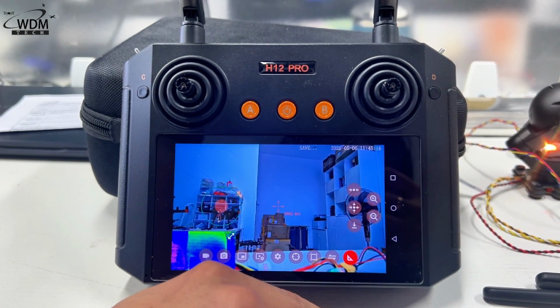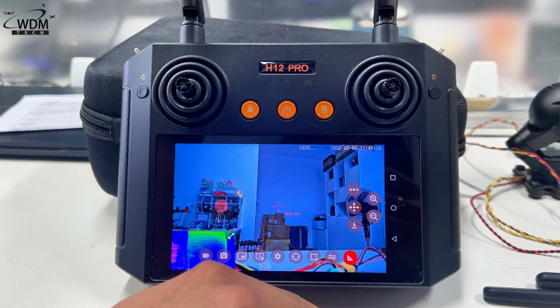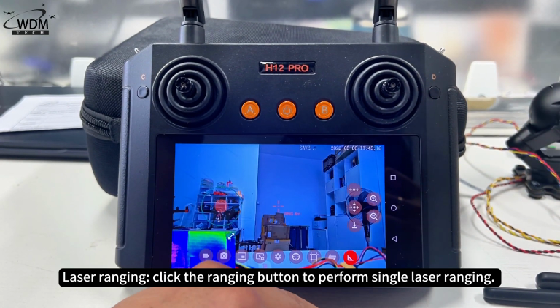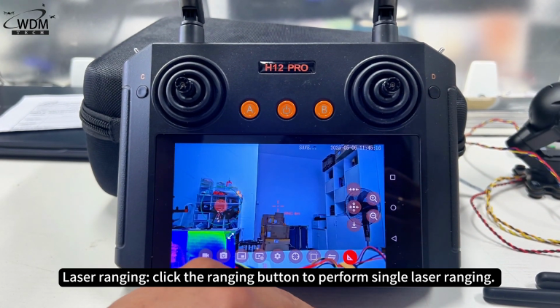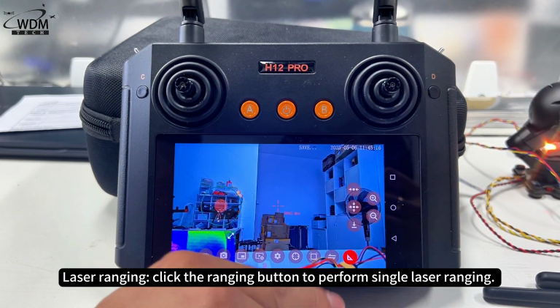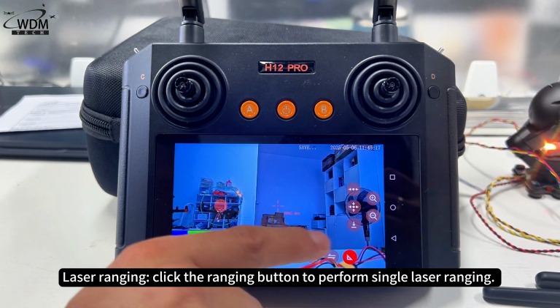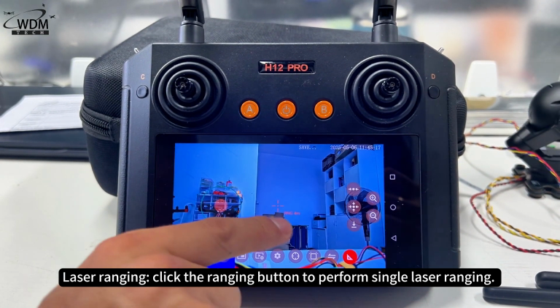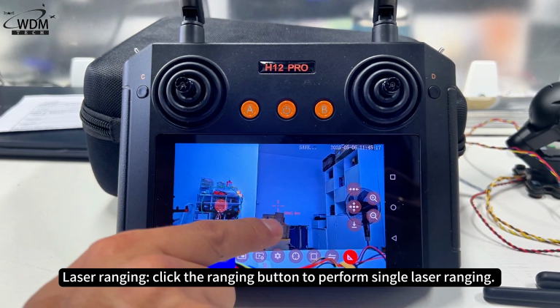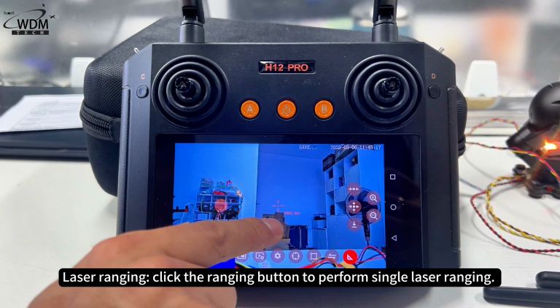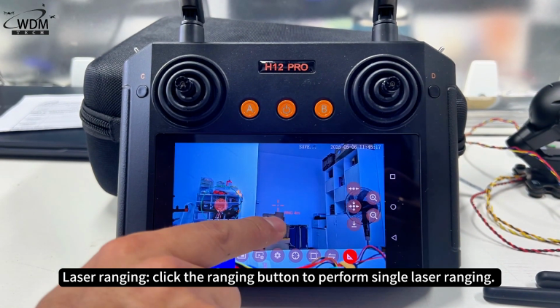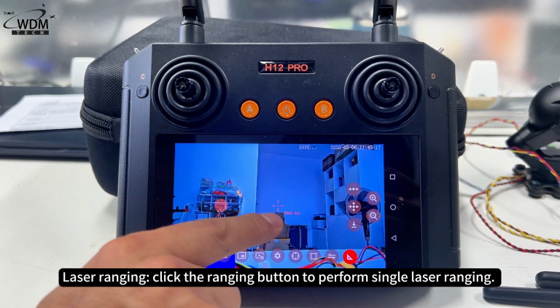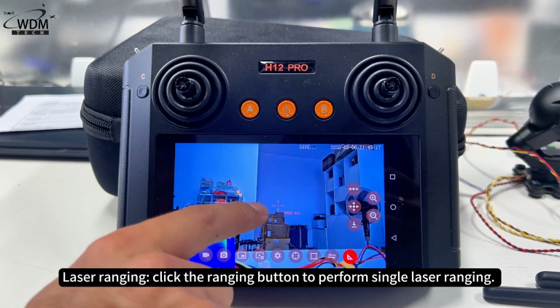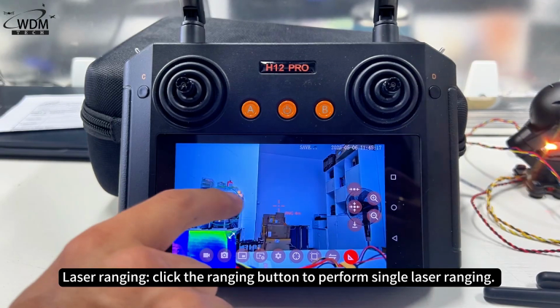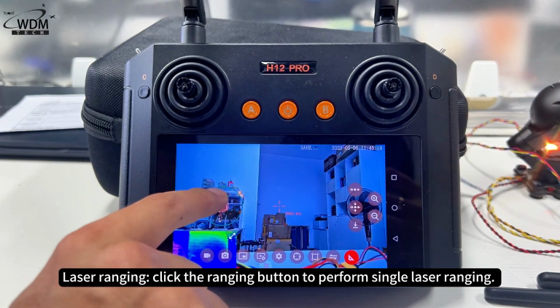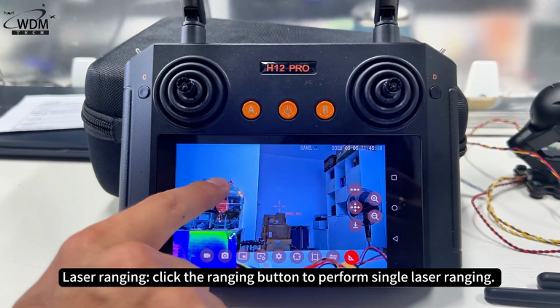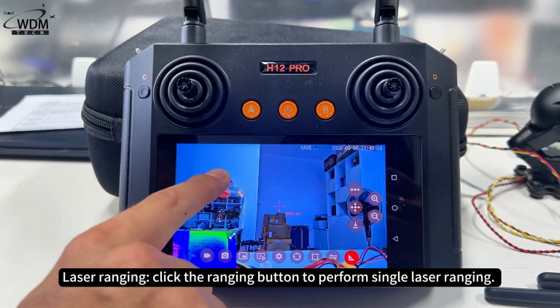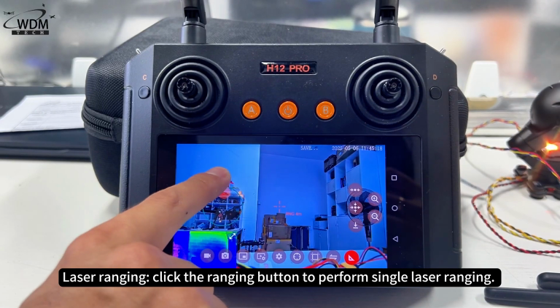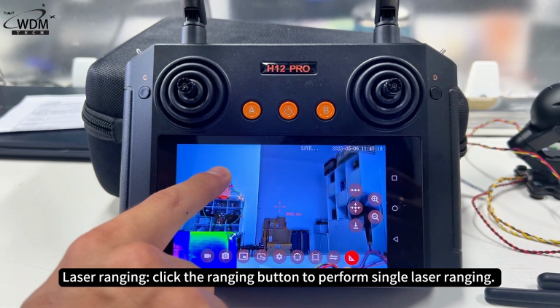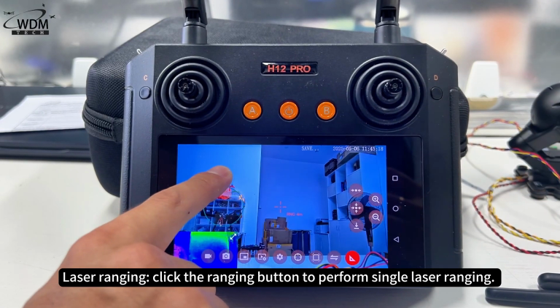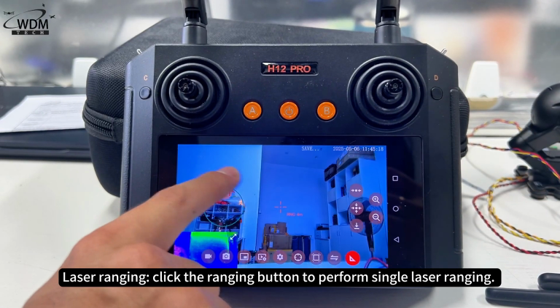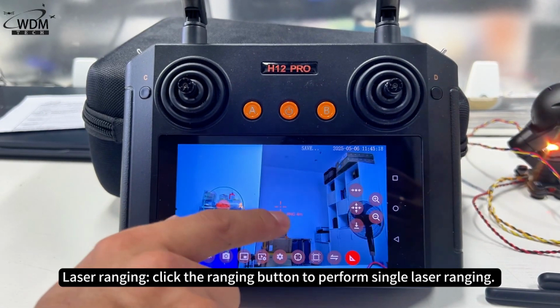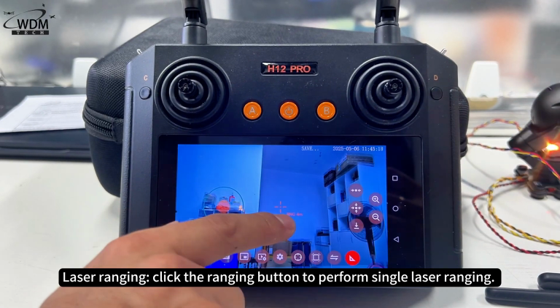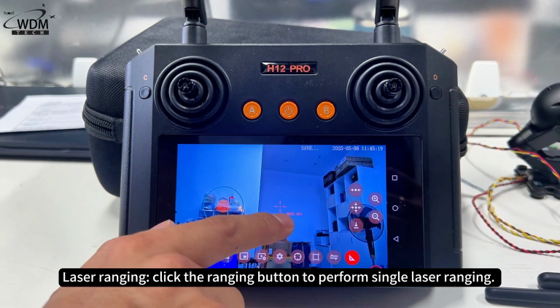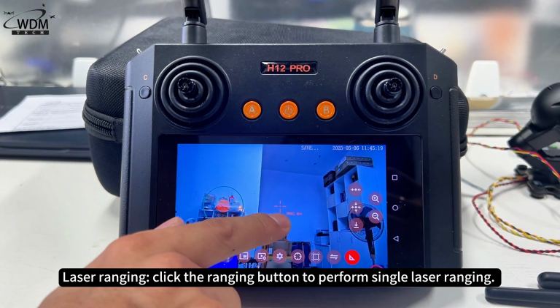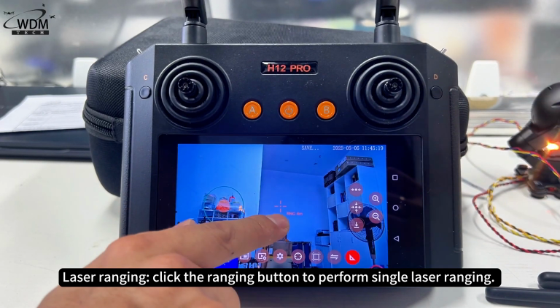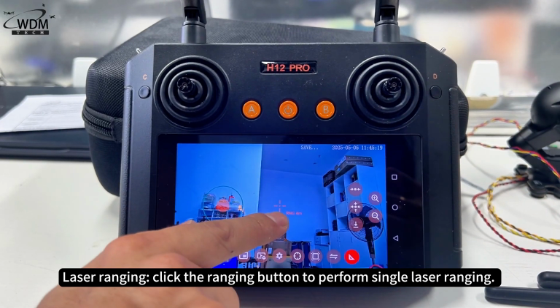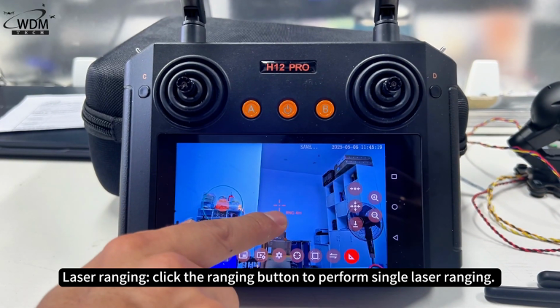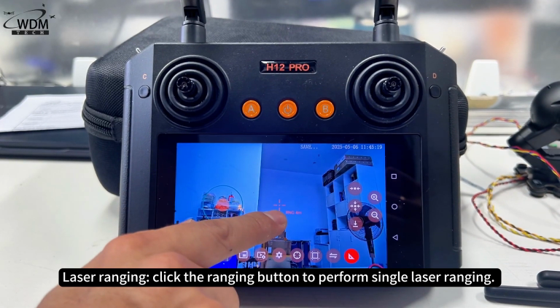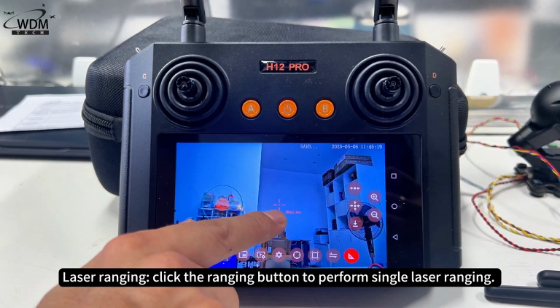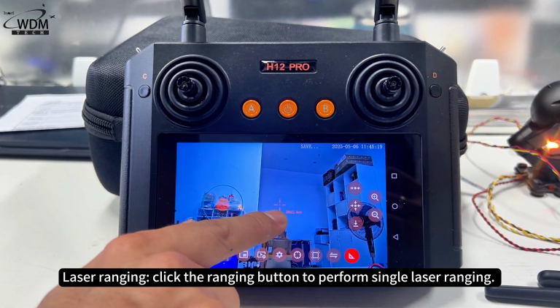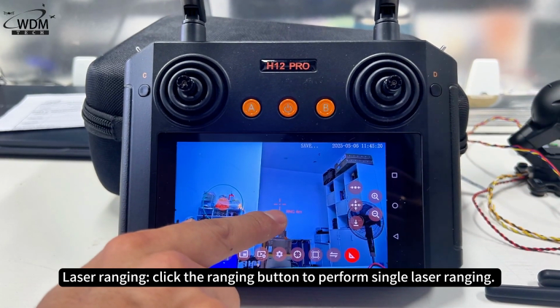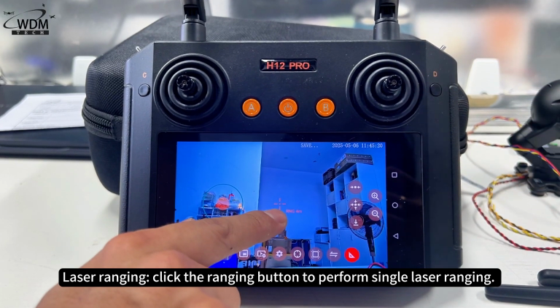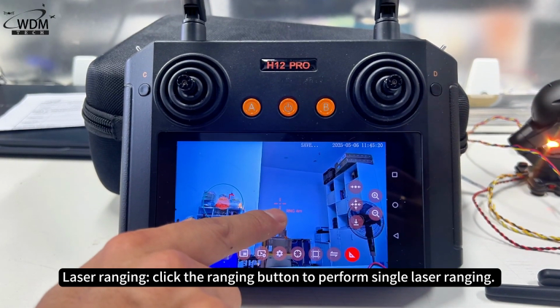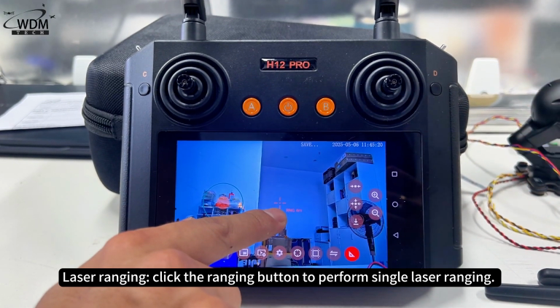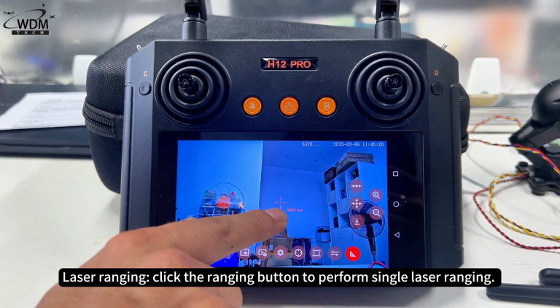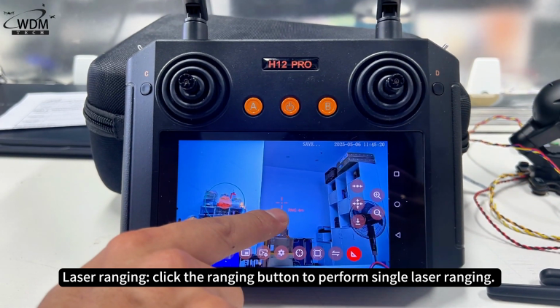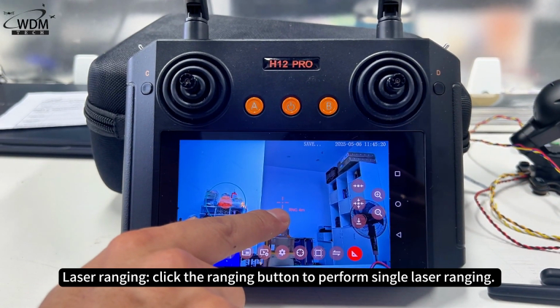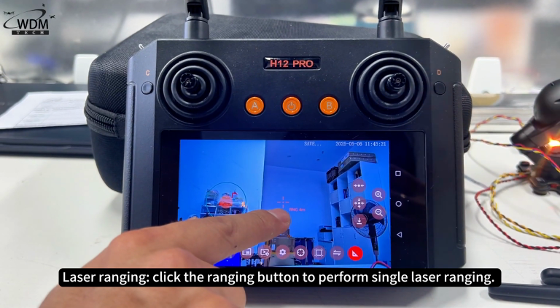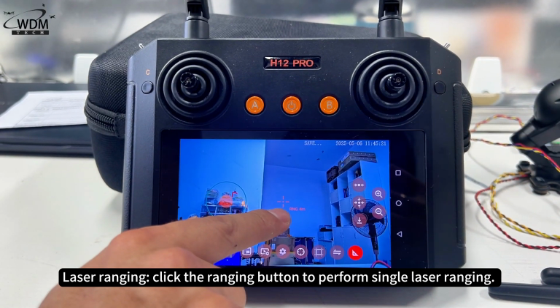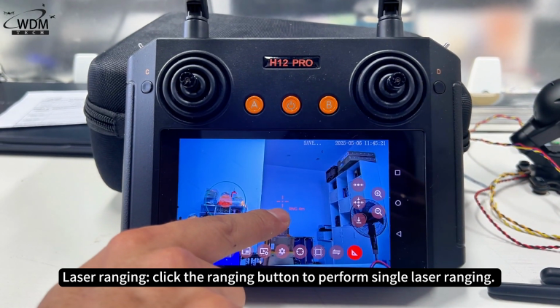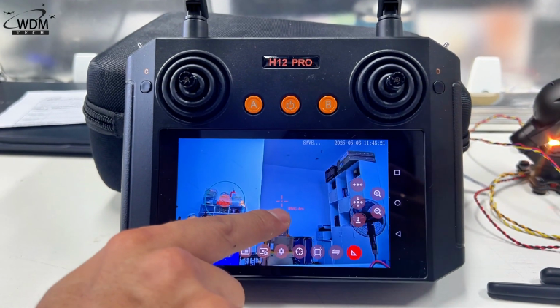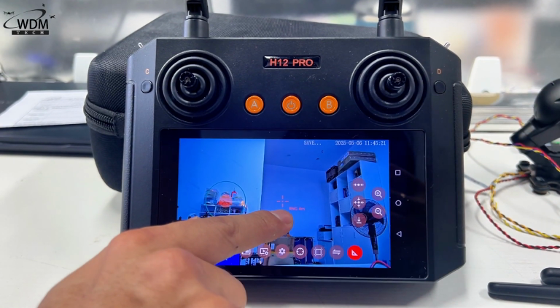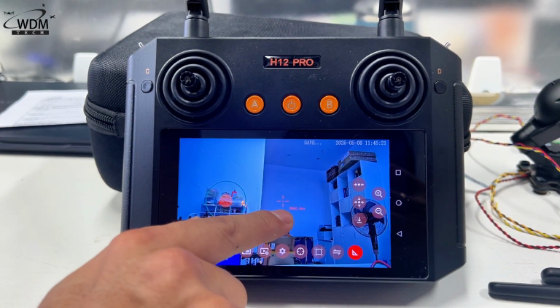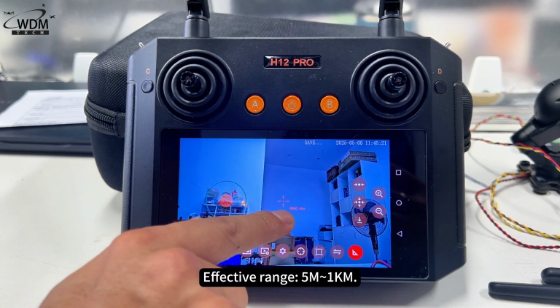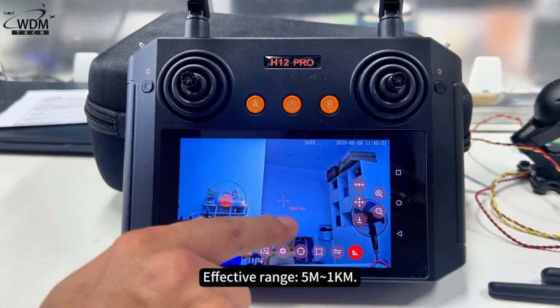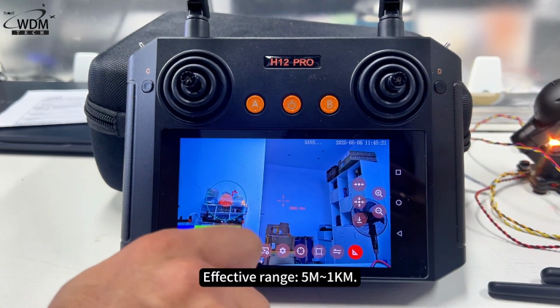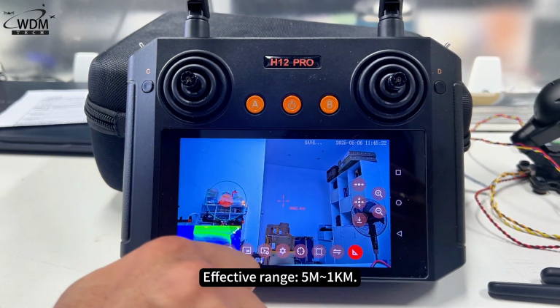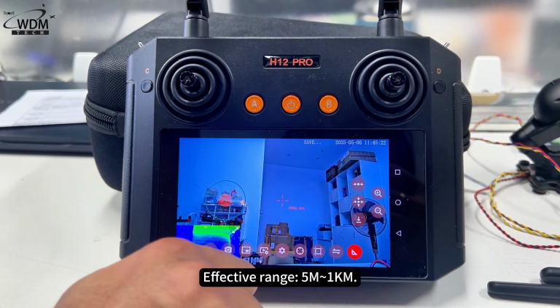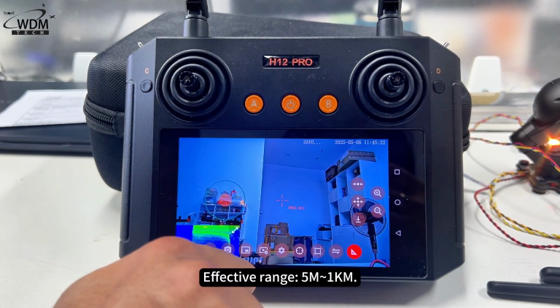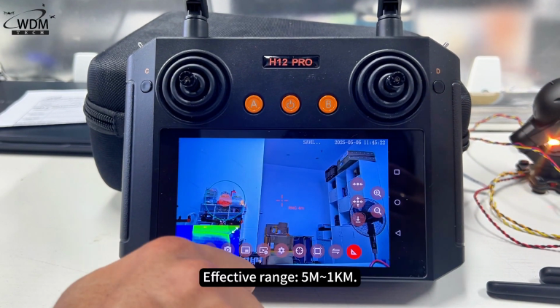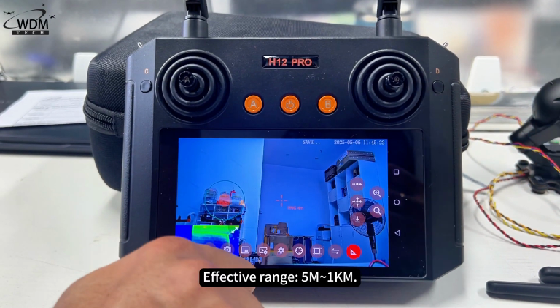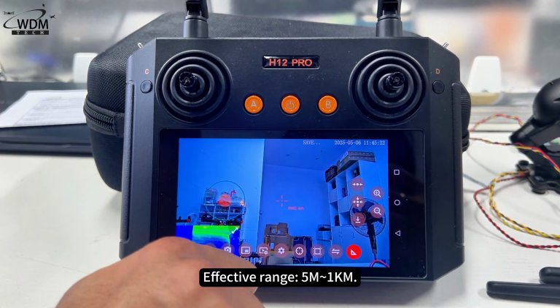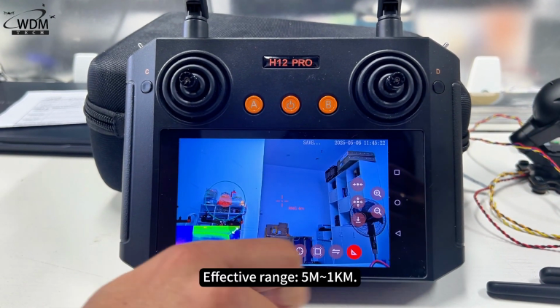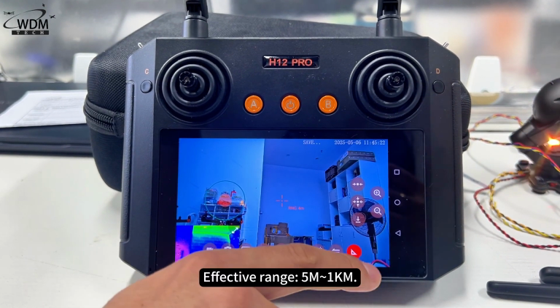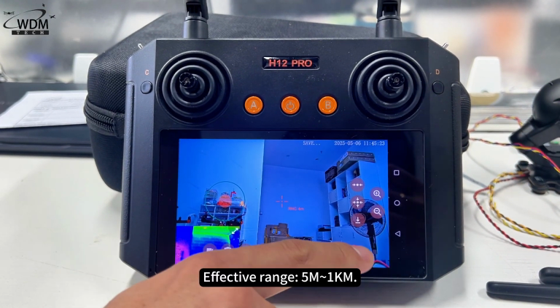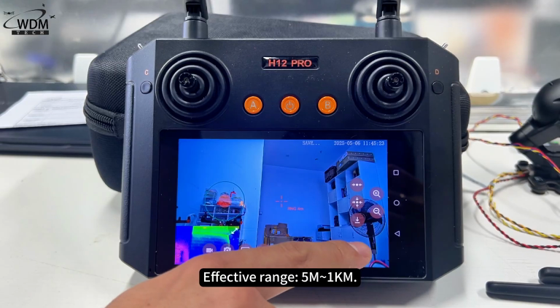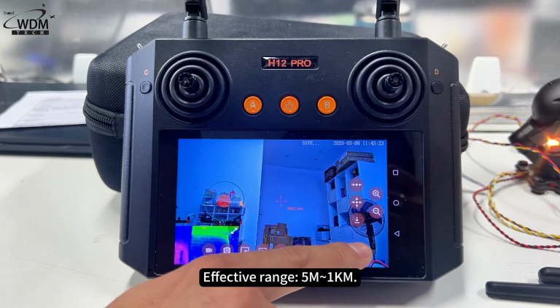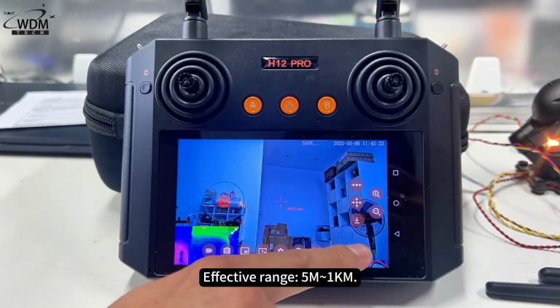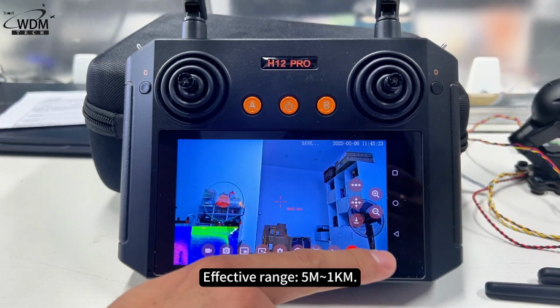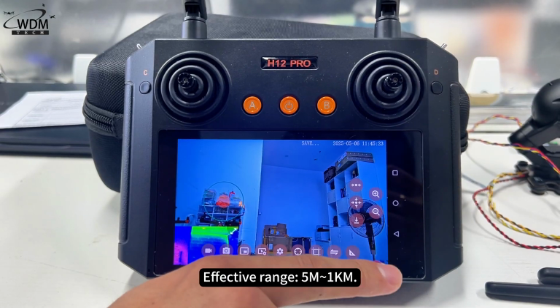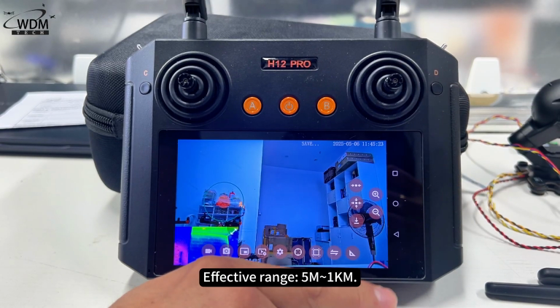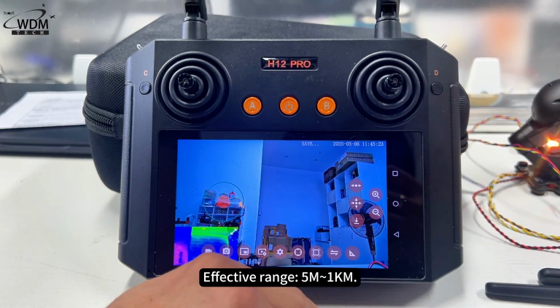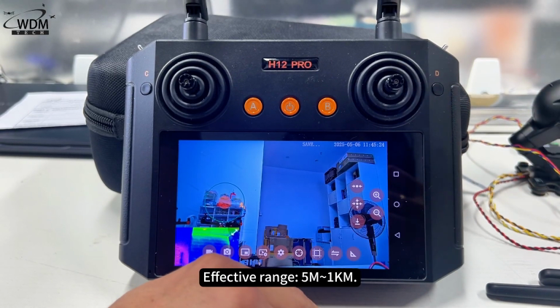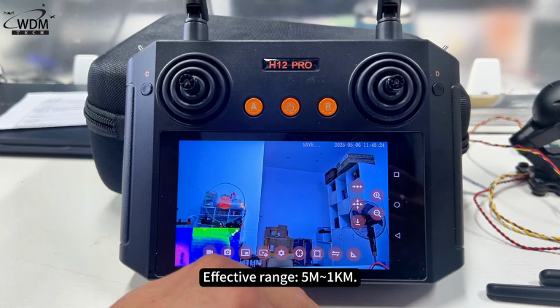Laser ranging: click the ranging button to perform single laser ranging. The effective range is 5m to 1km.